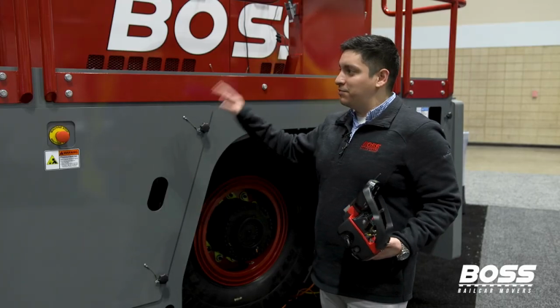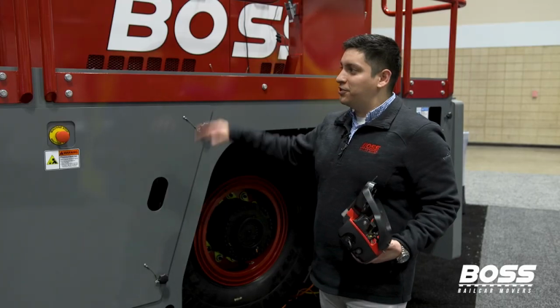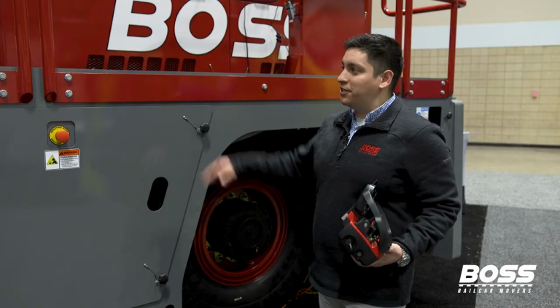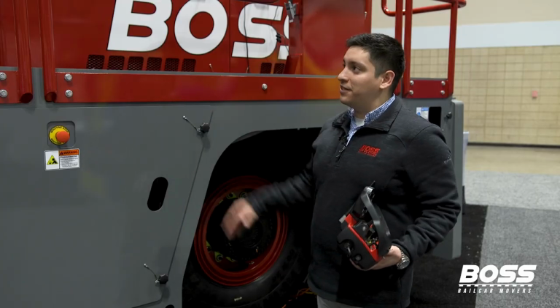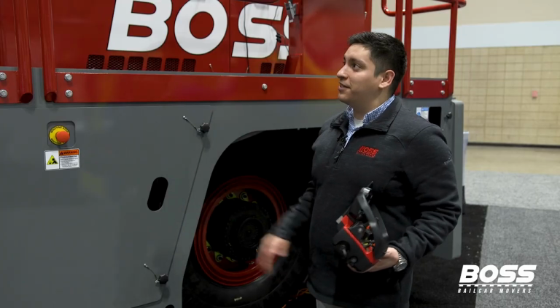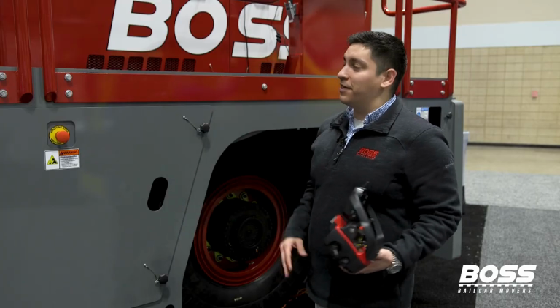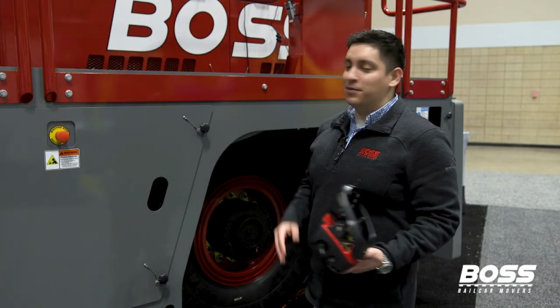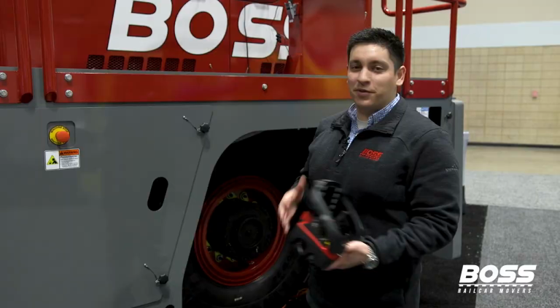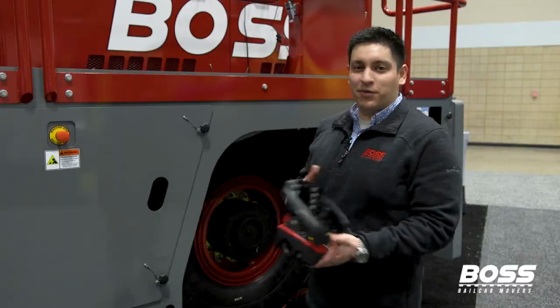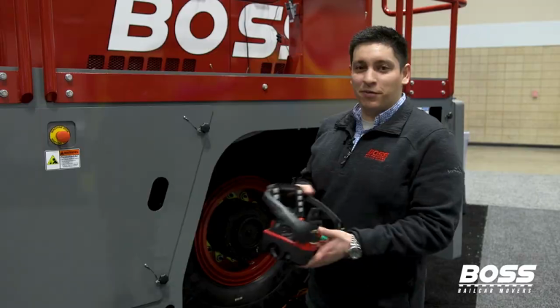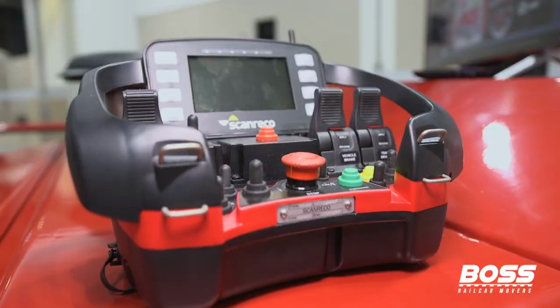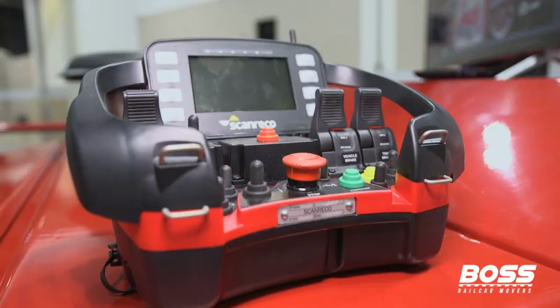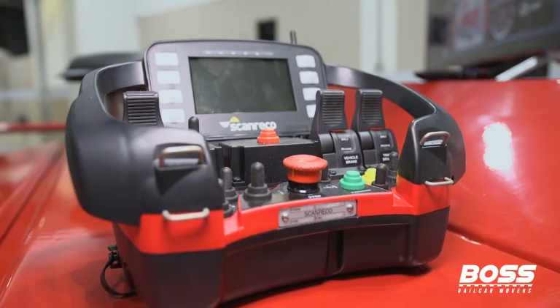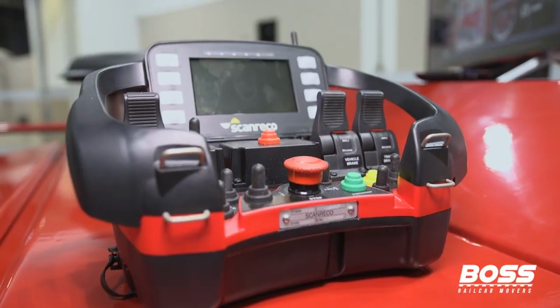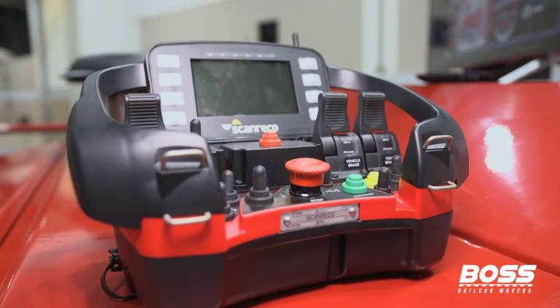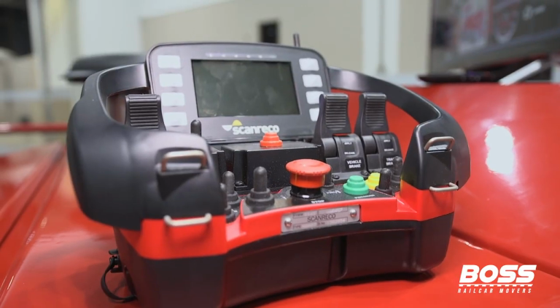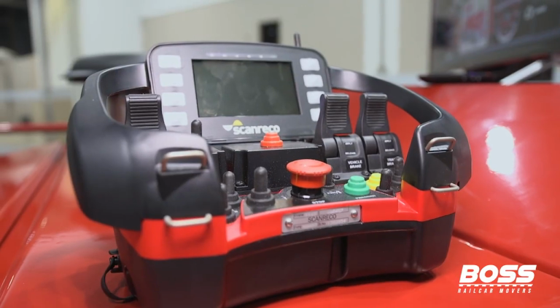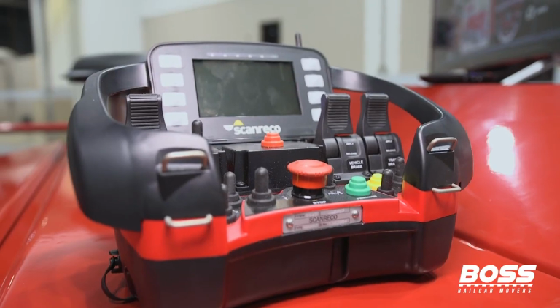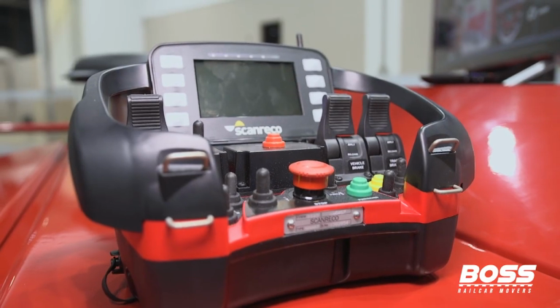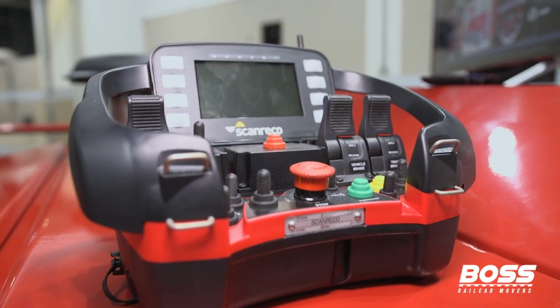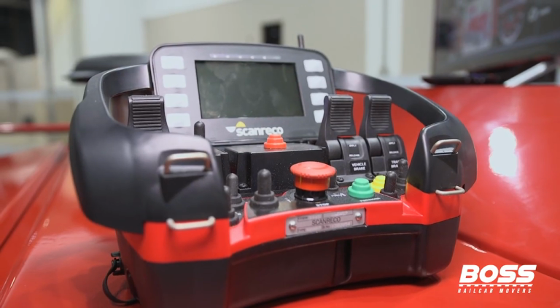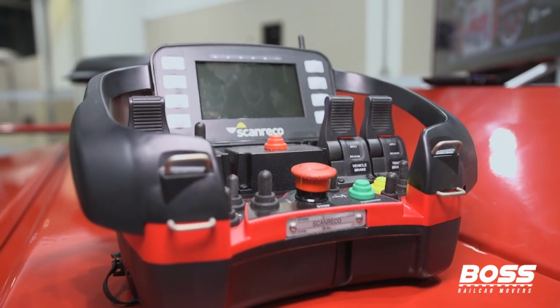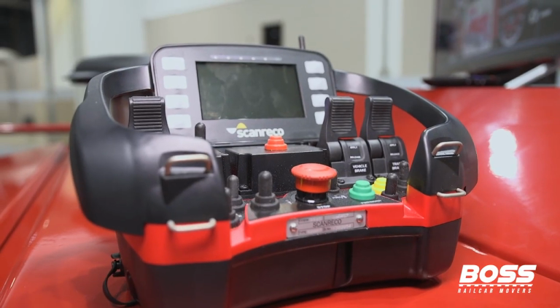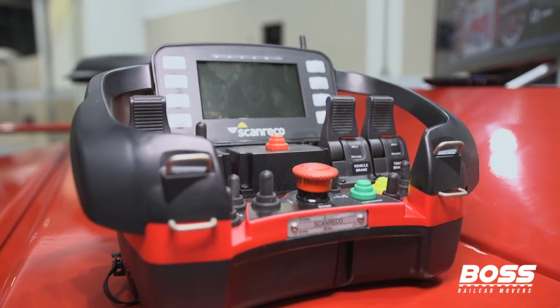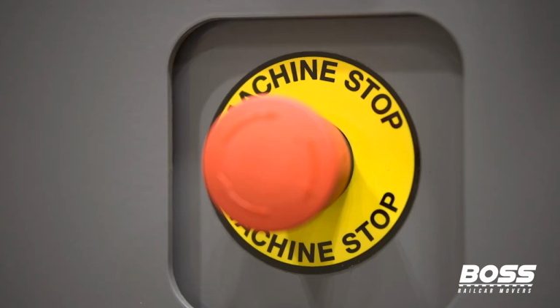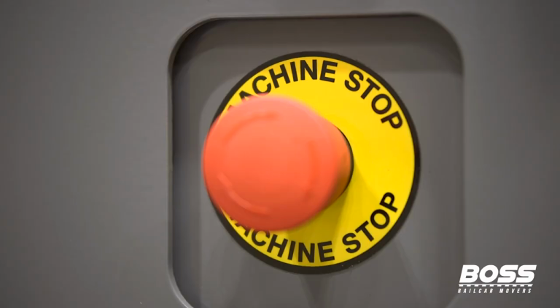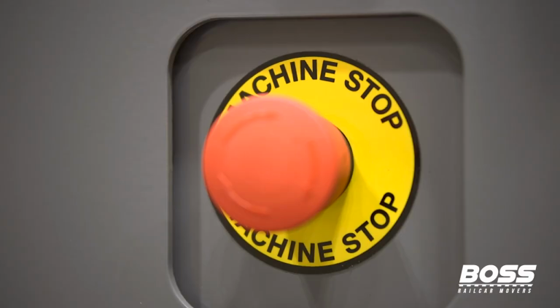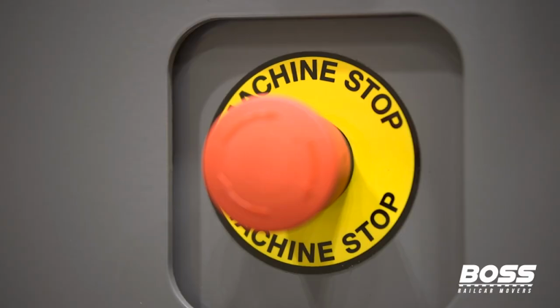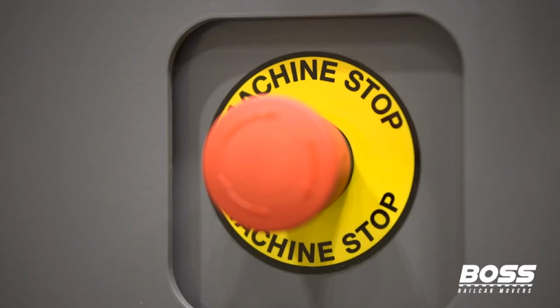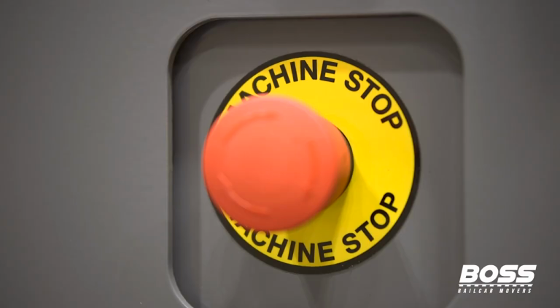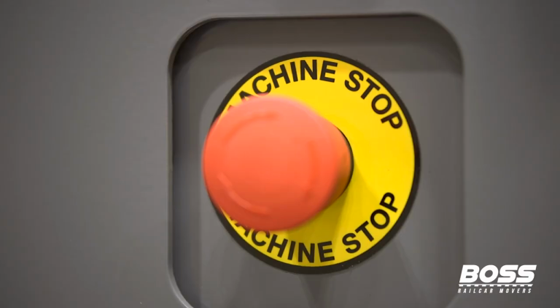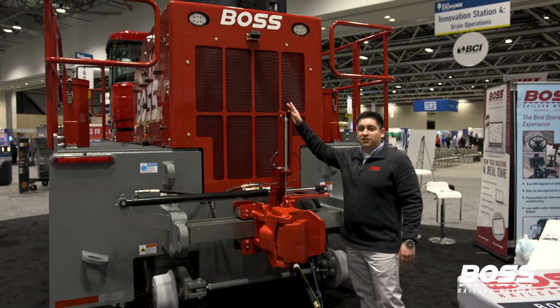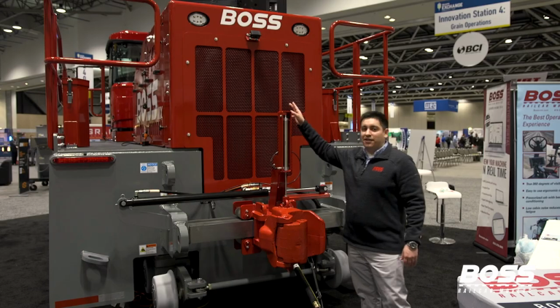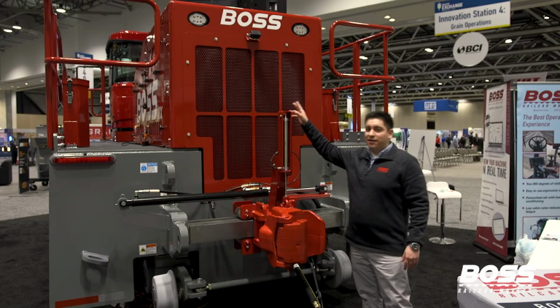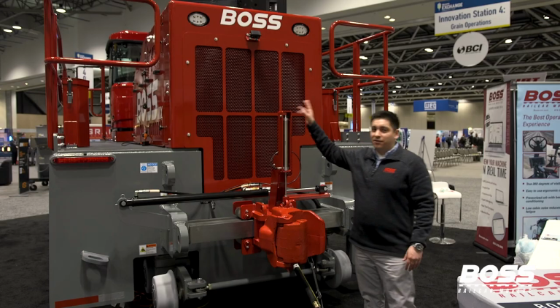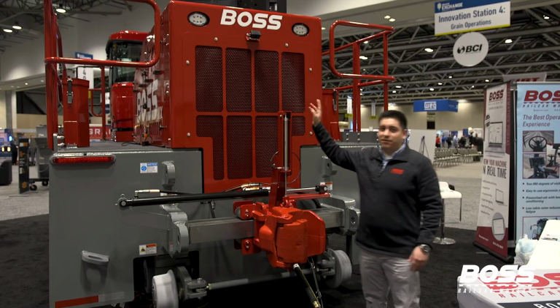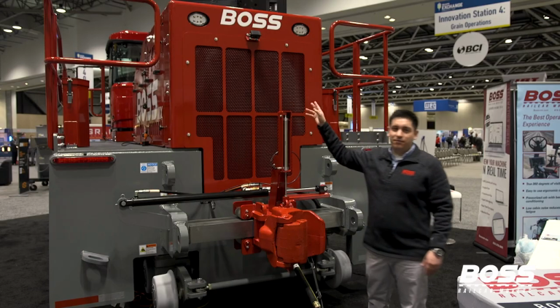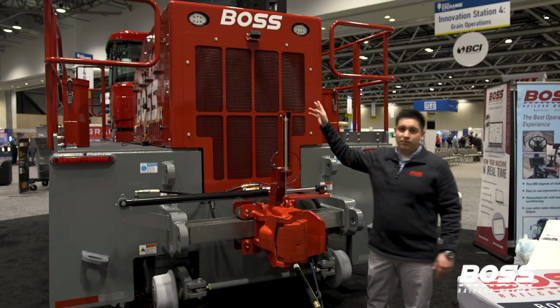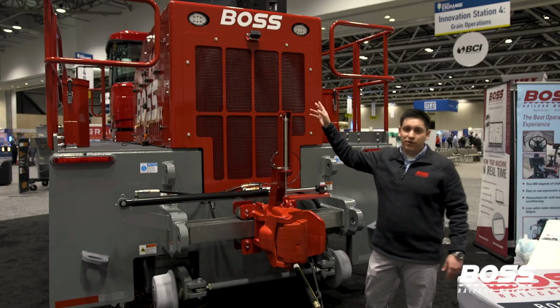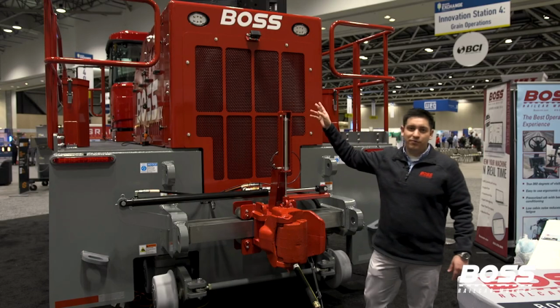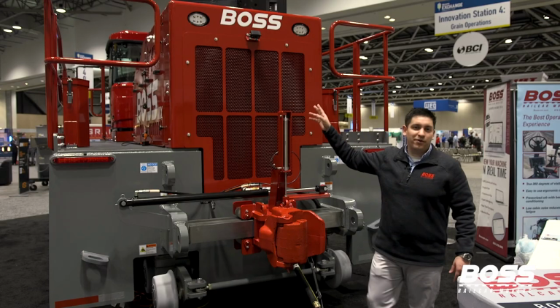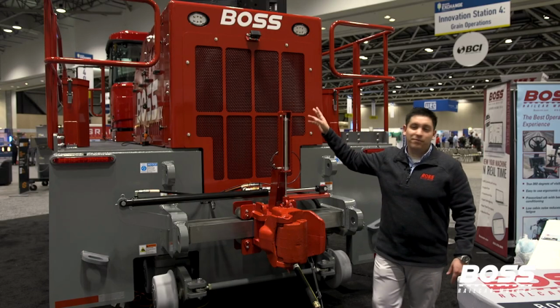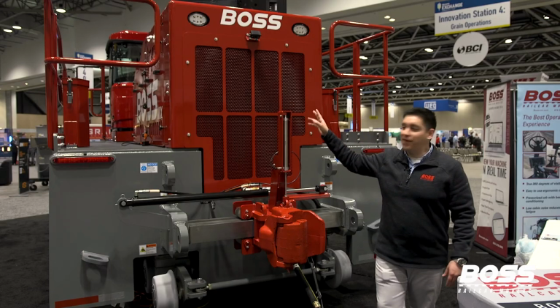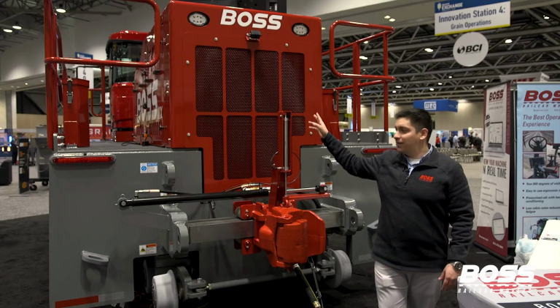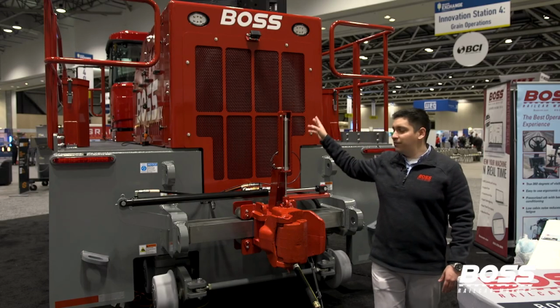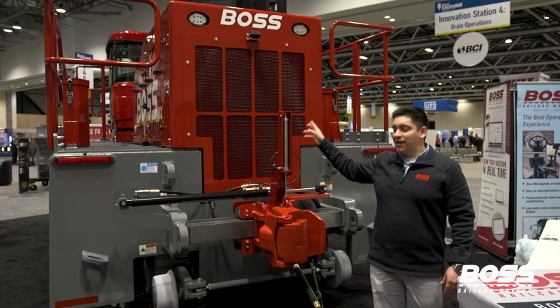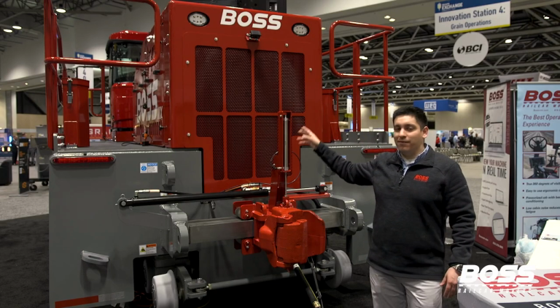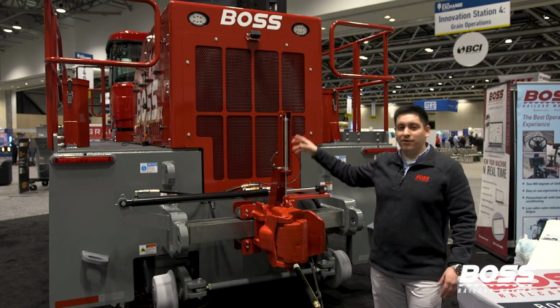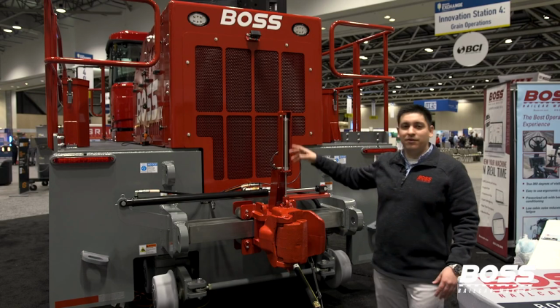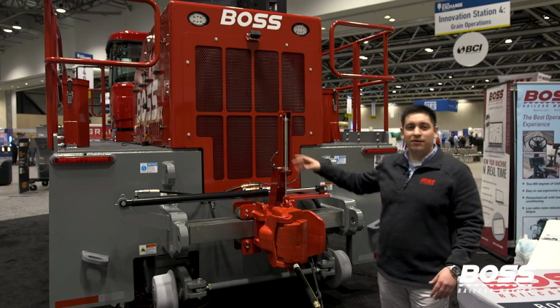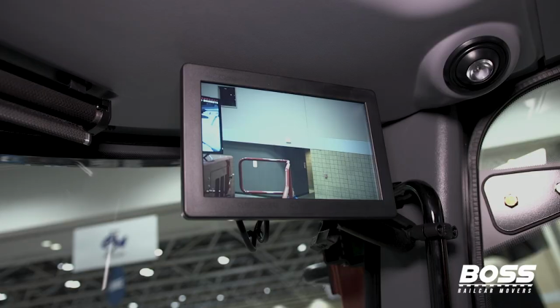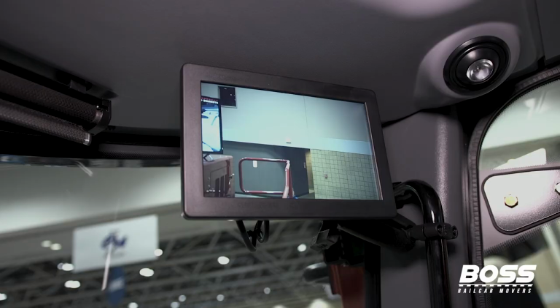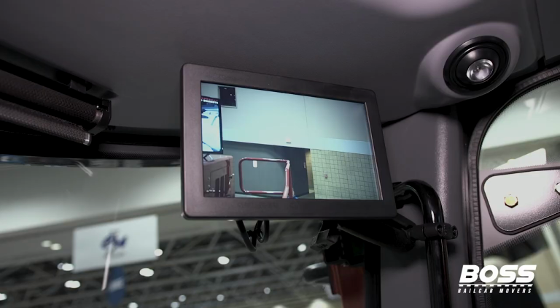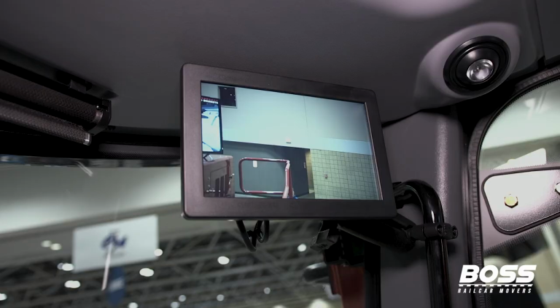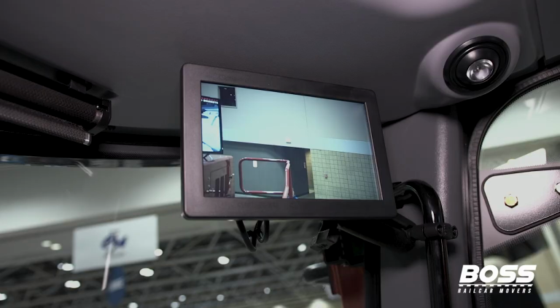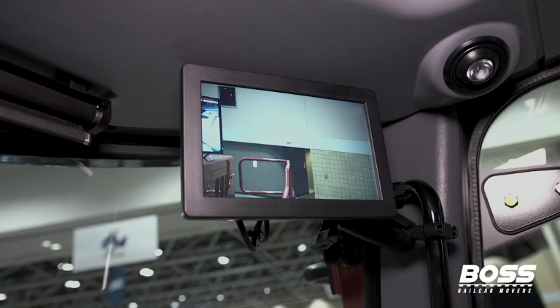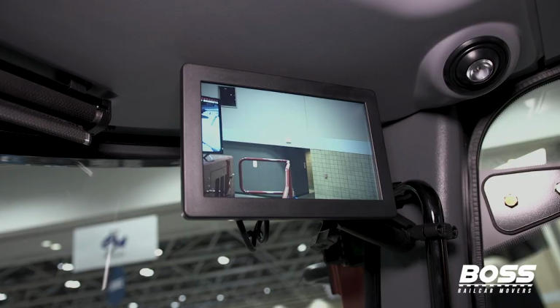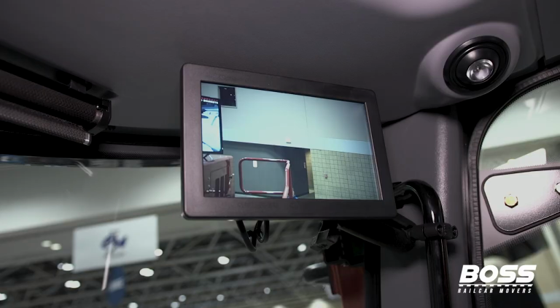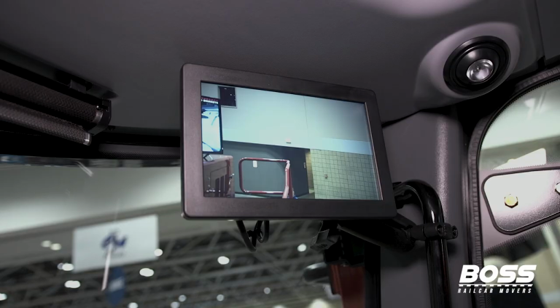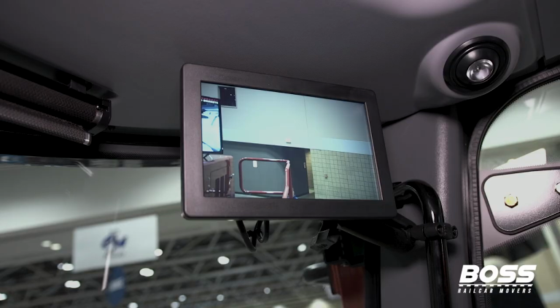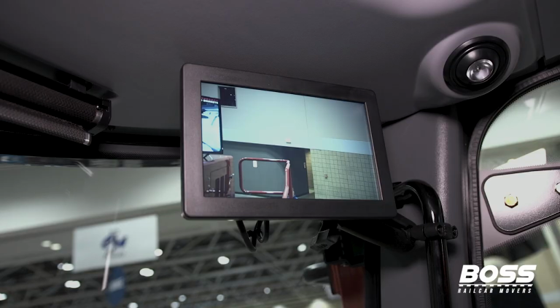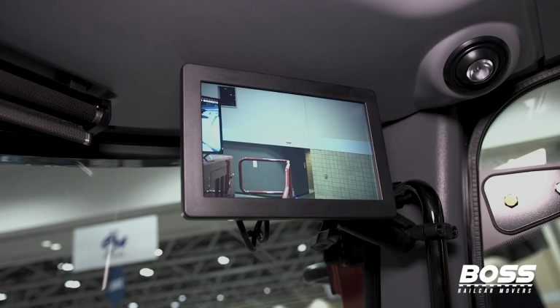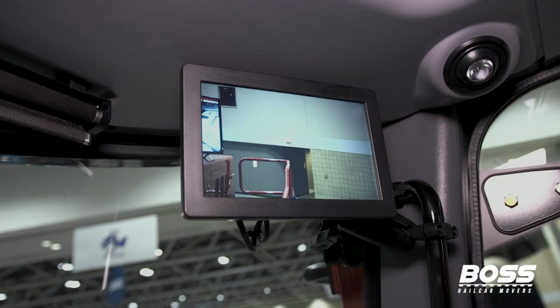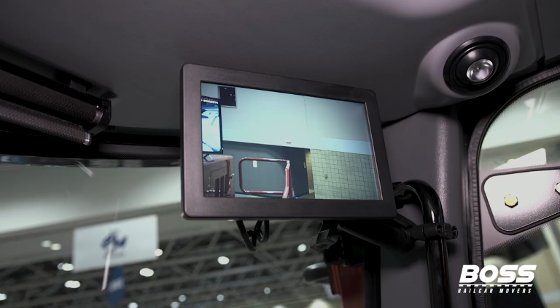This machine comes with a remote option. Every Boss machine comes with a standard rear brake backup camera, where you can always see what's behind you.